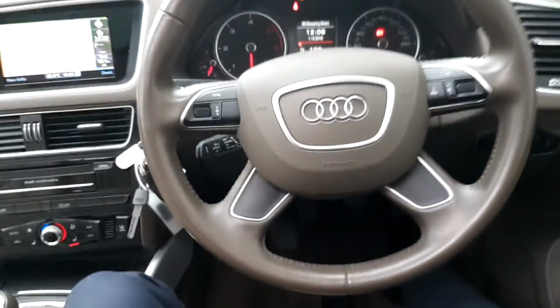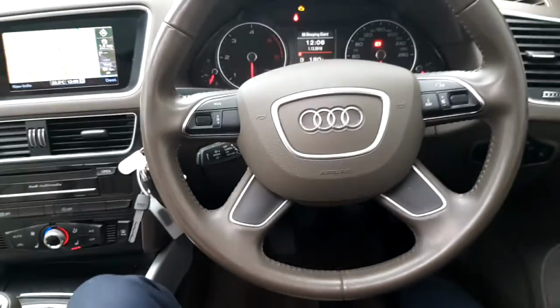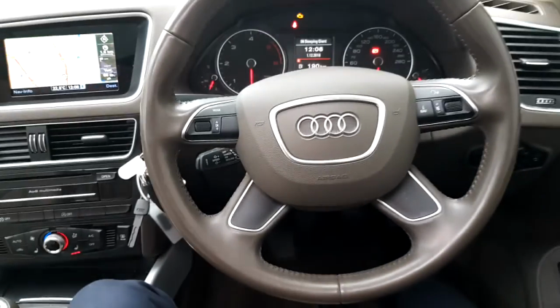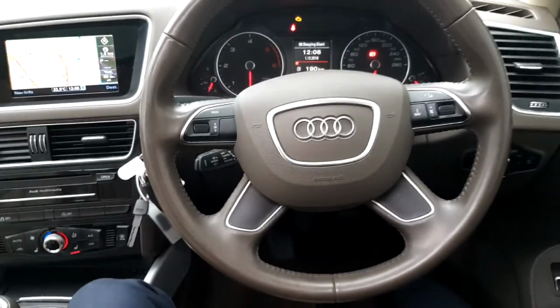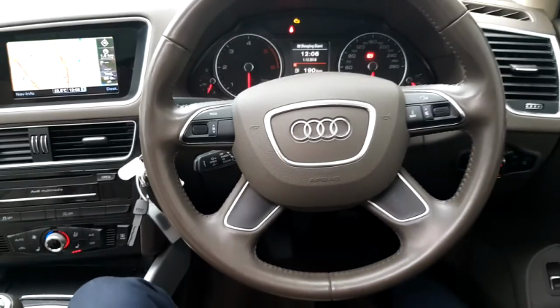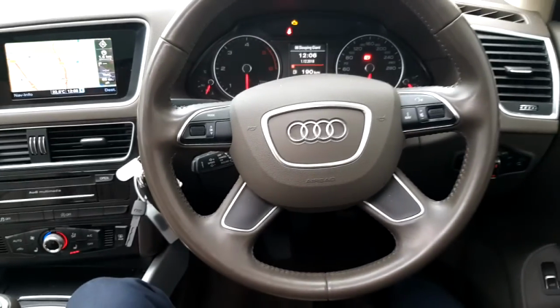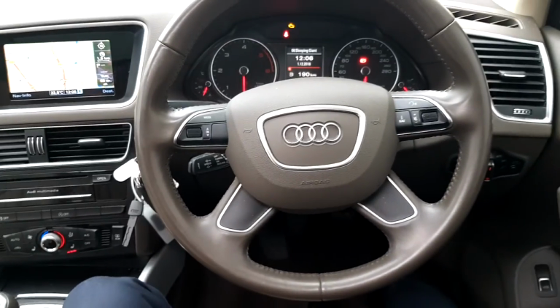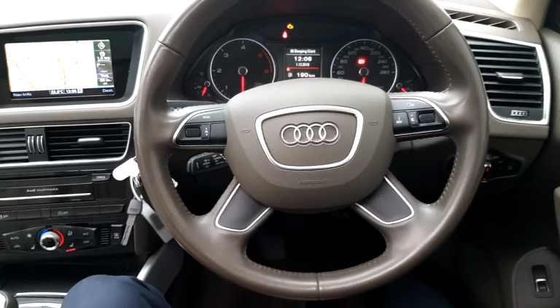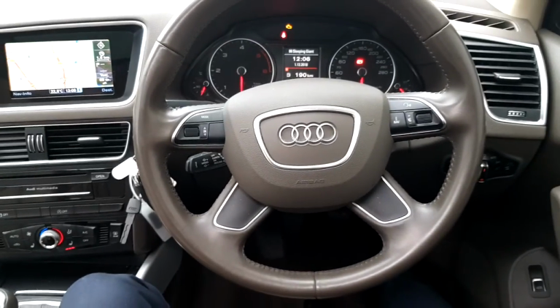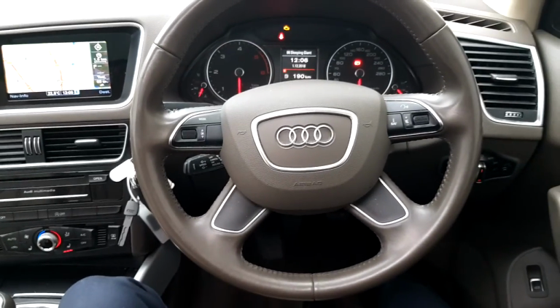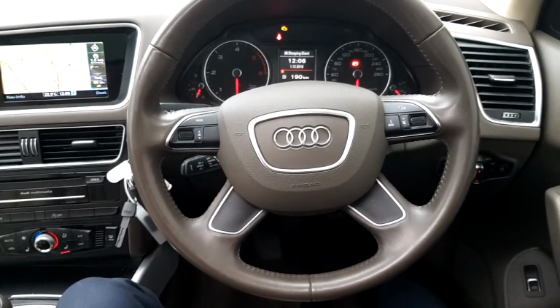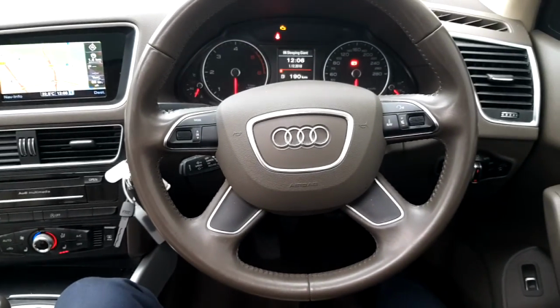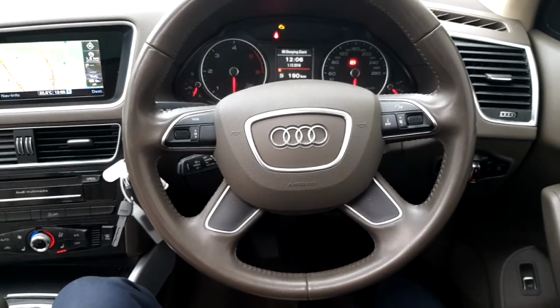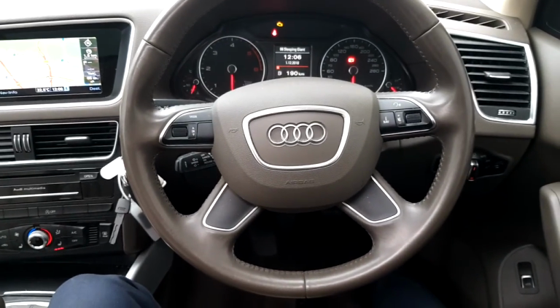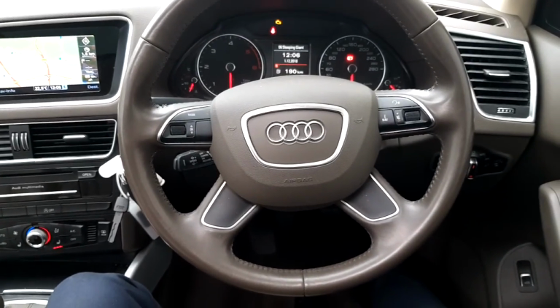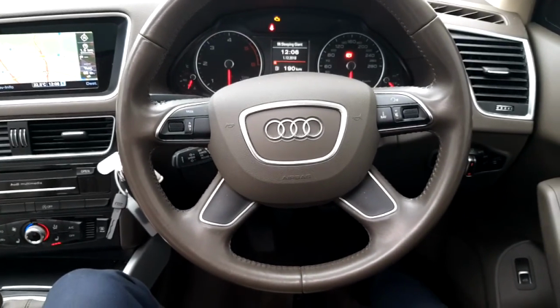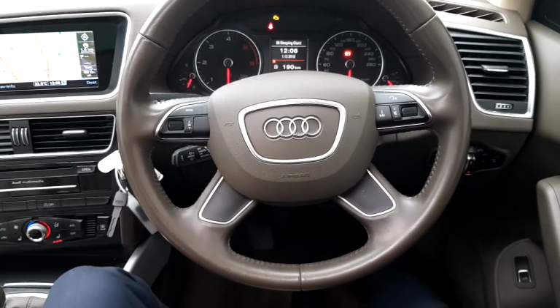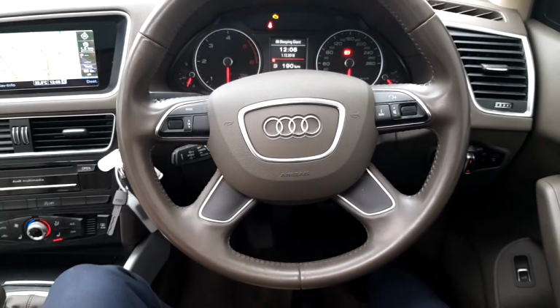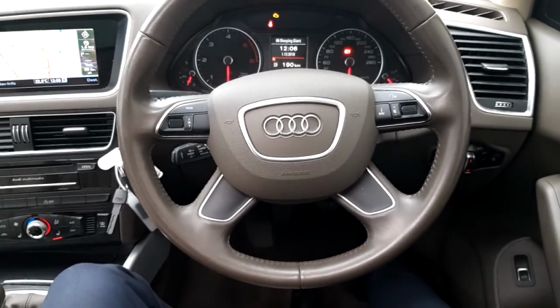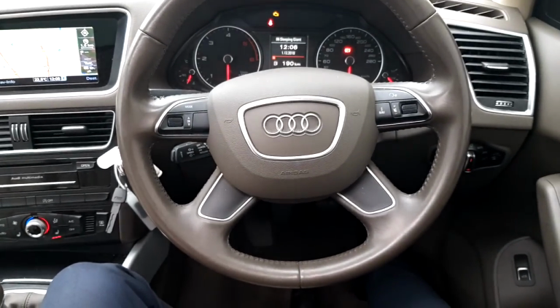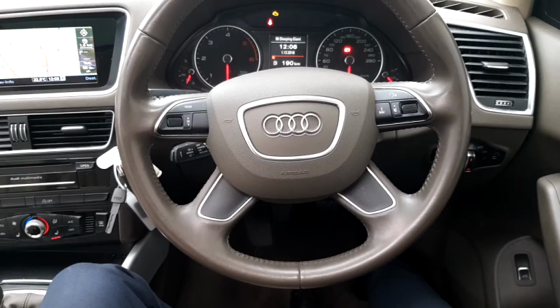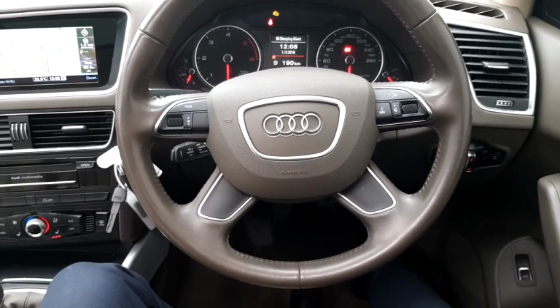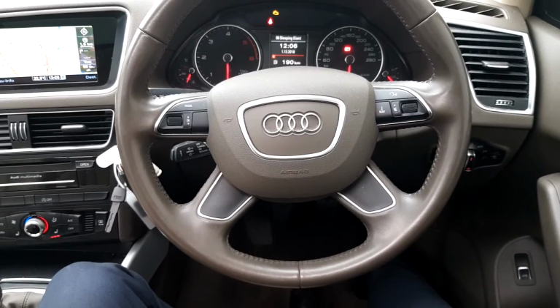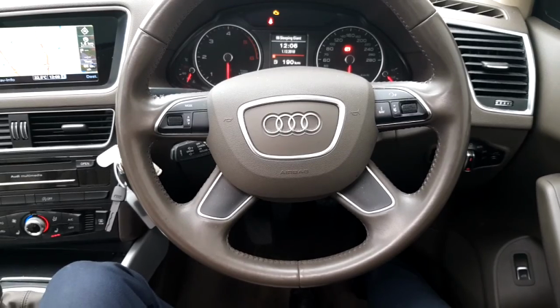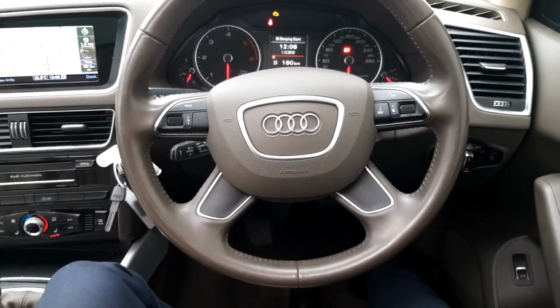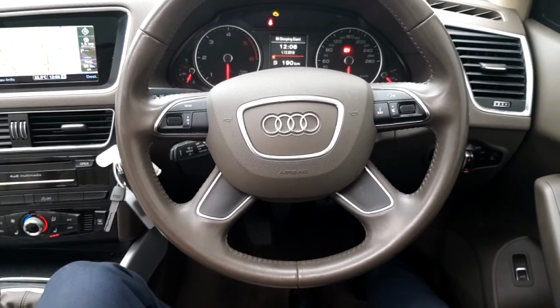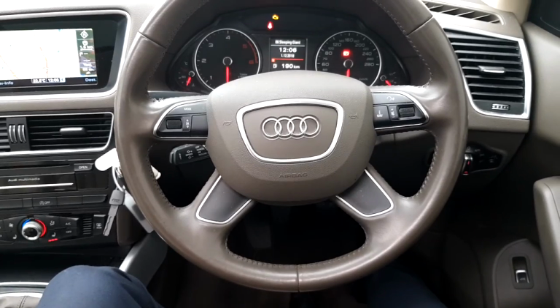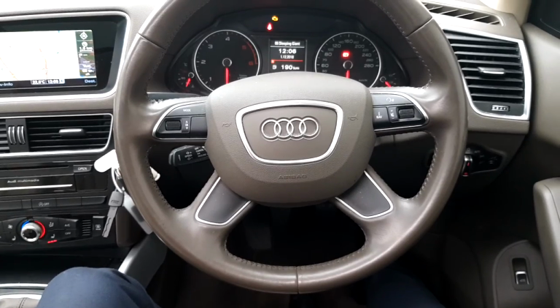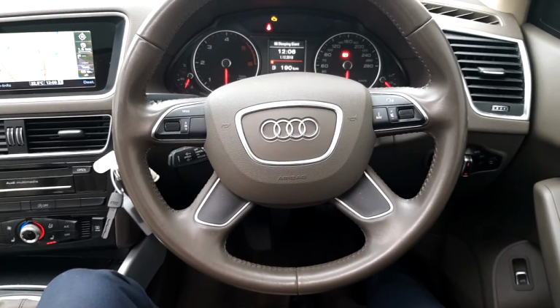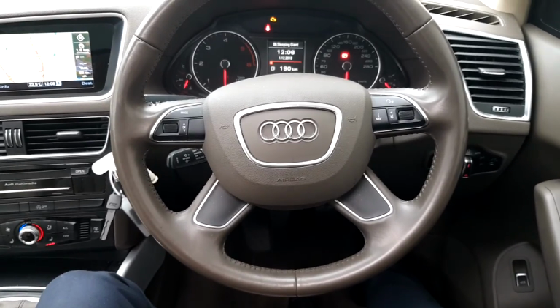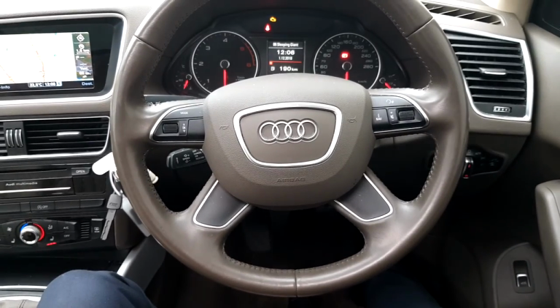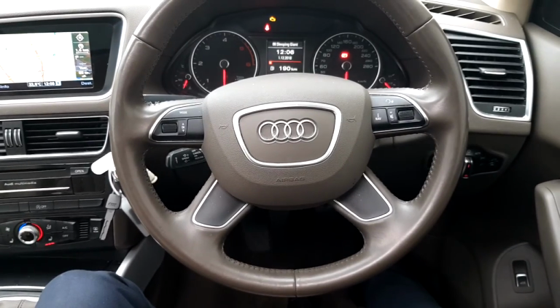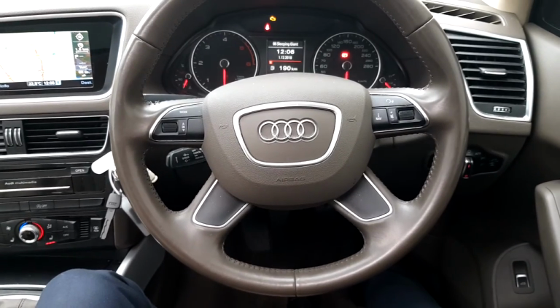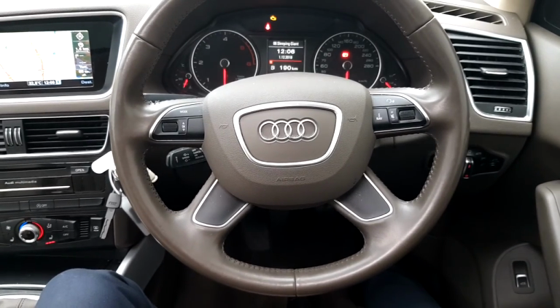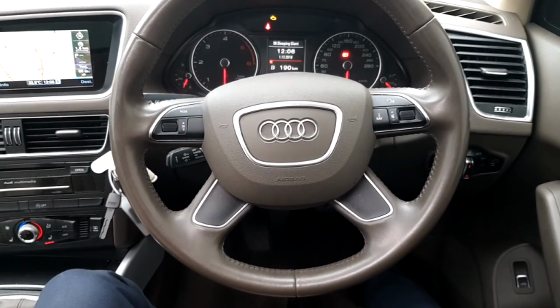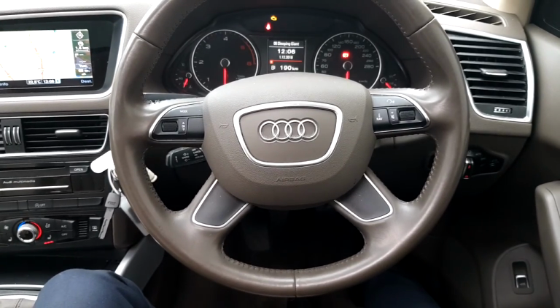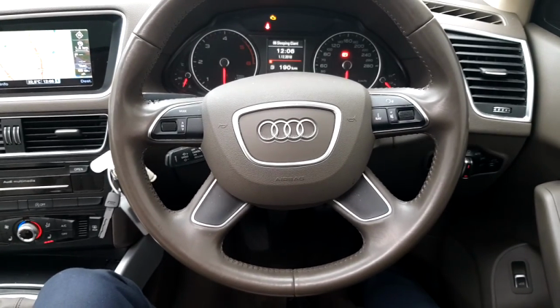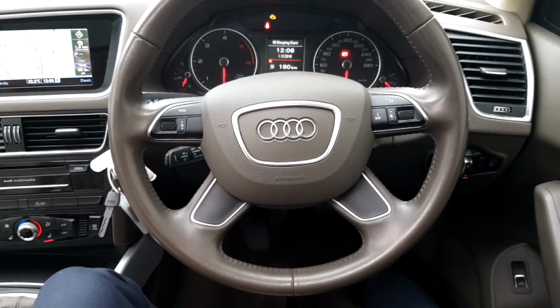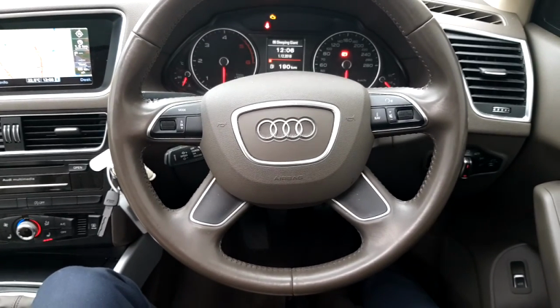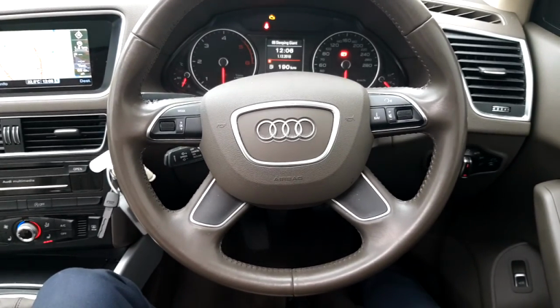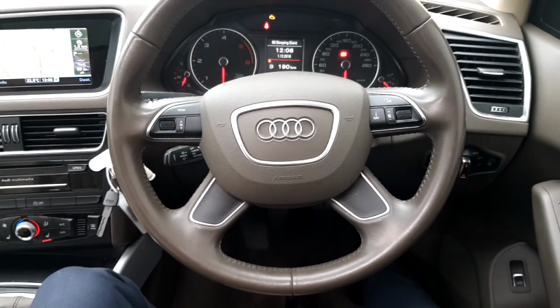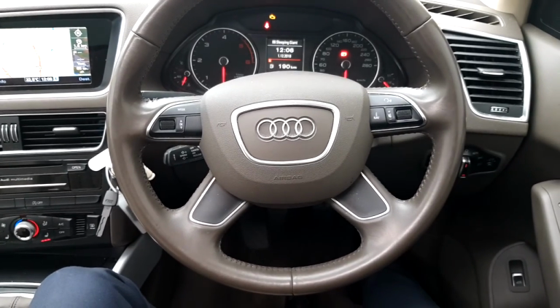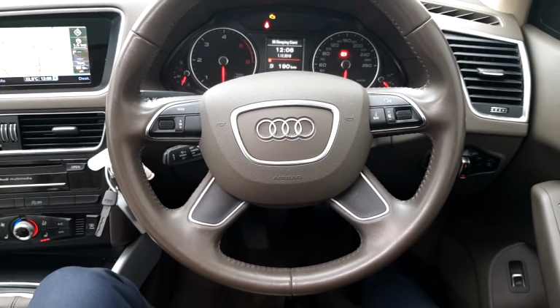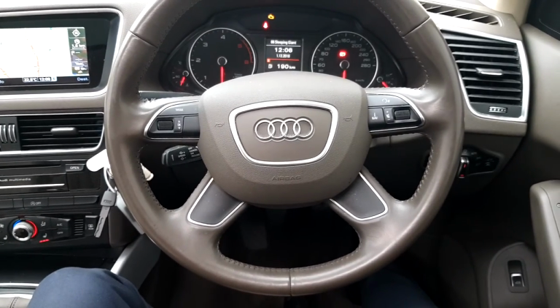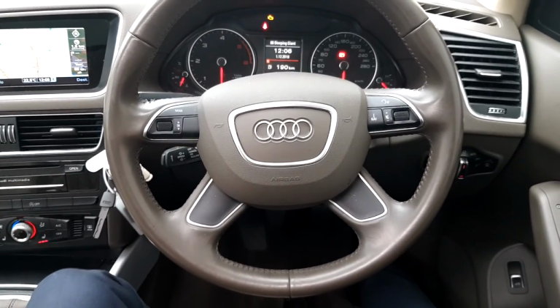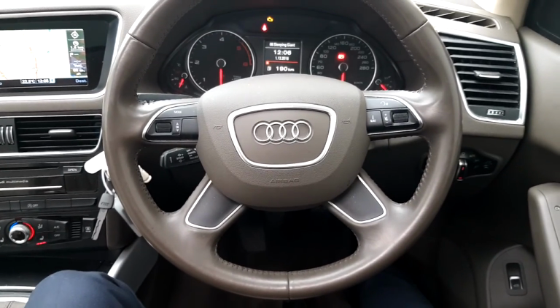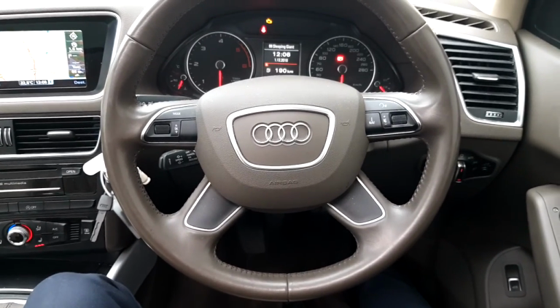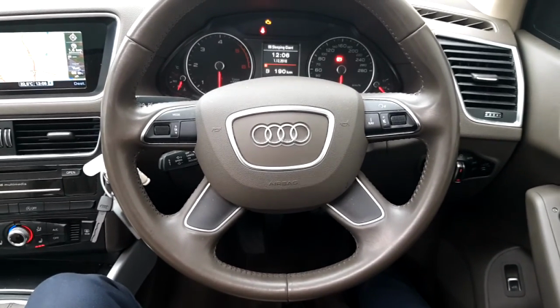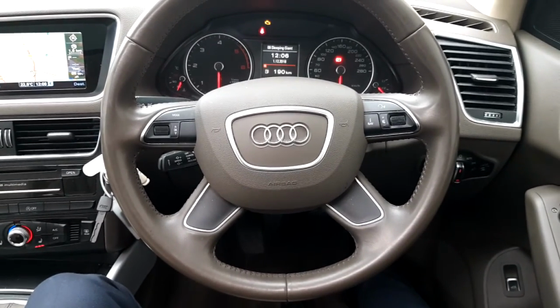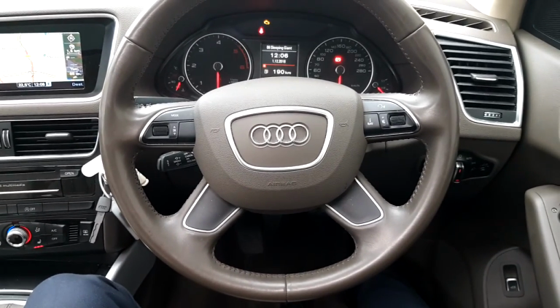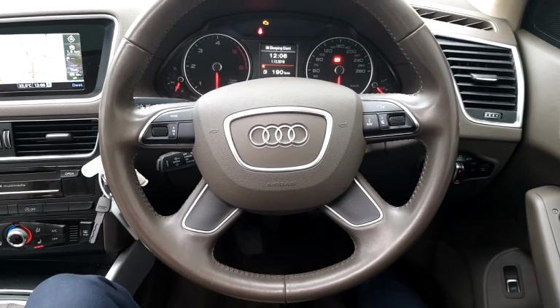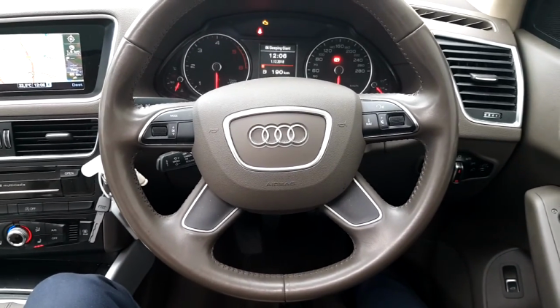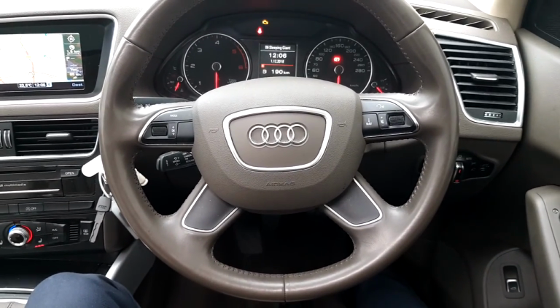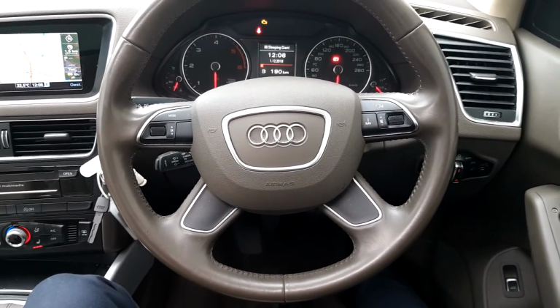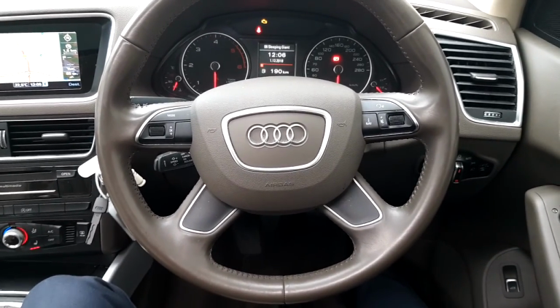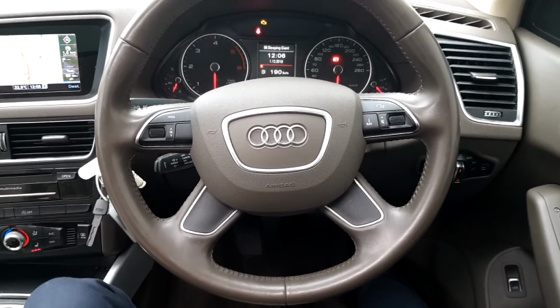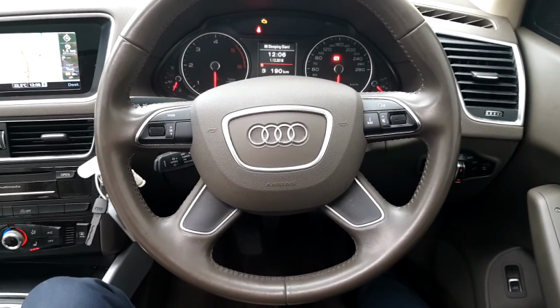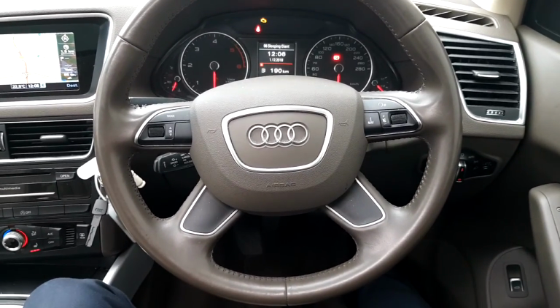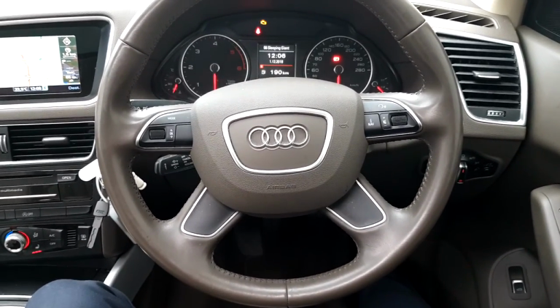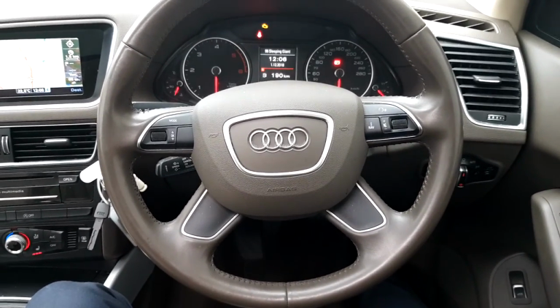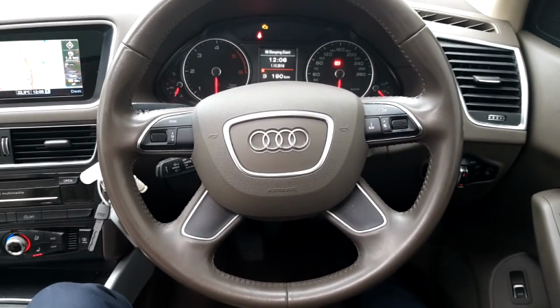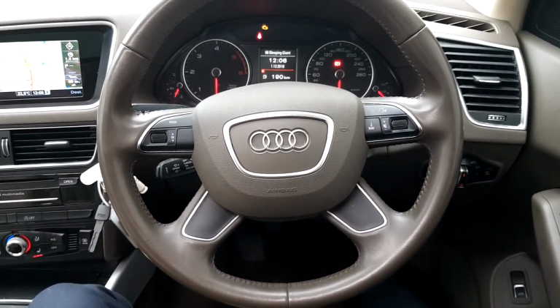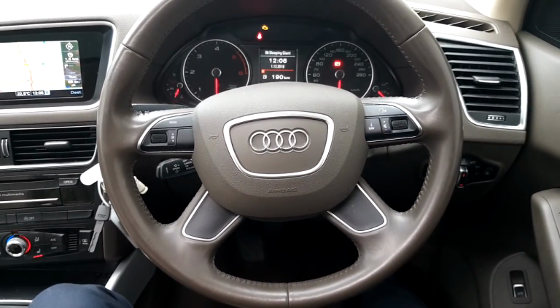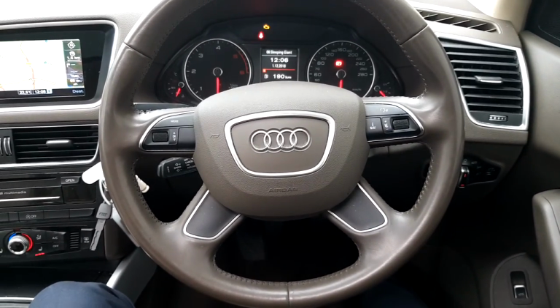If this car interests you, give one of our sales team a ring on 01 850 2100. Thanks for listening.